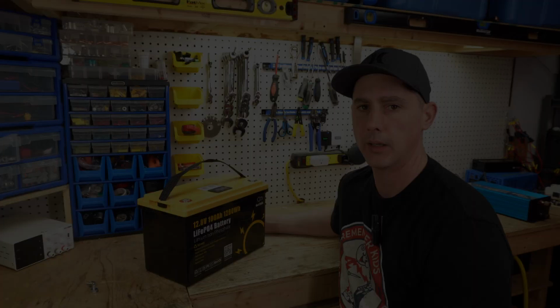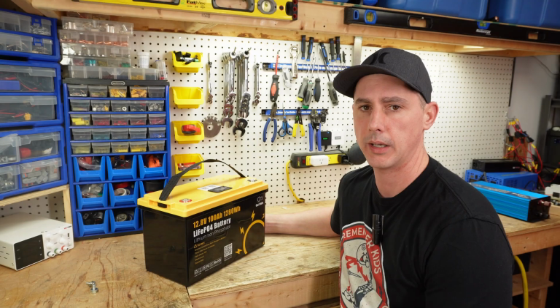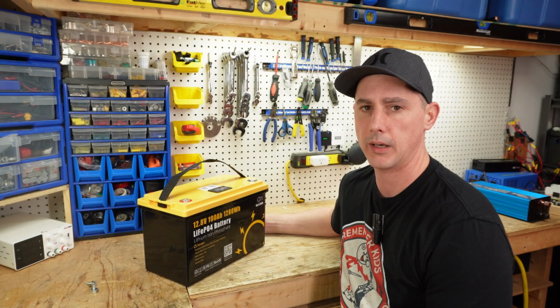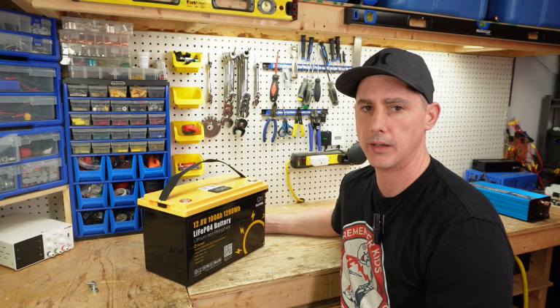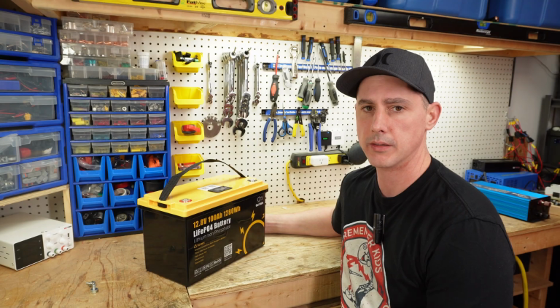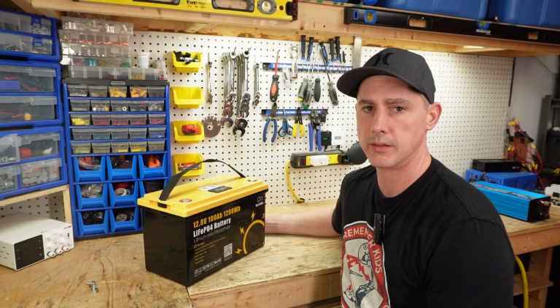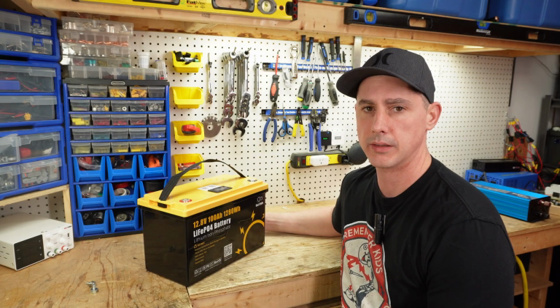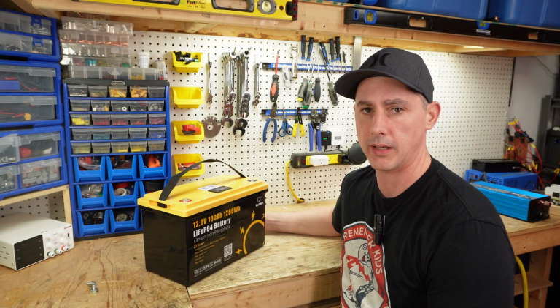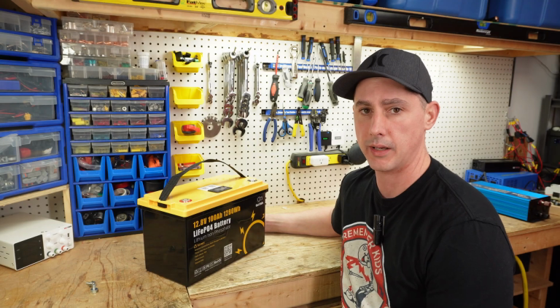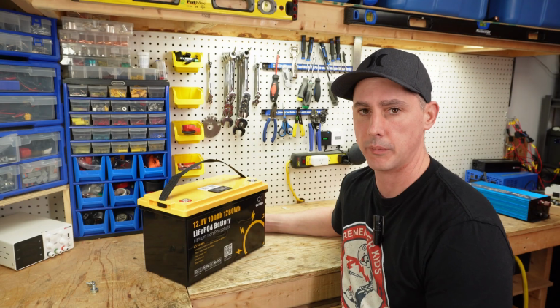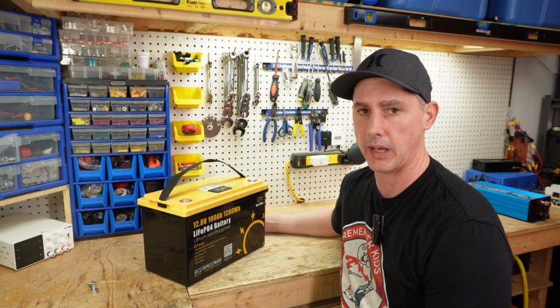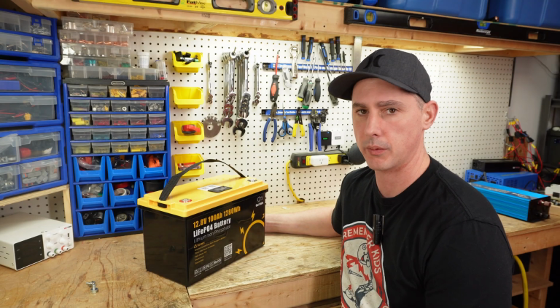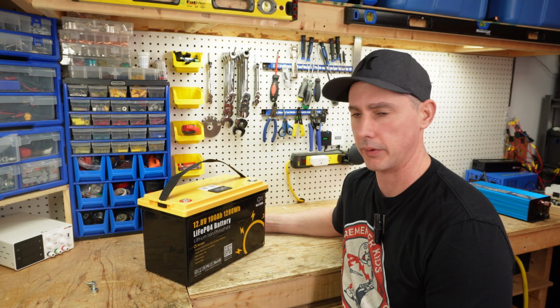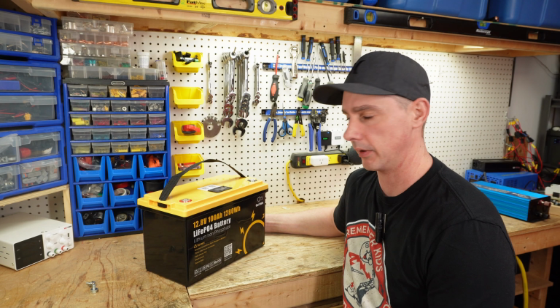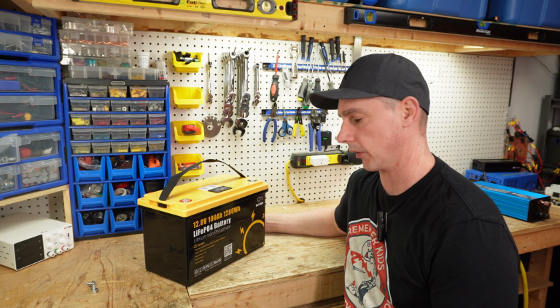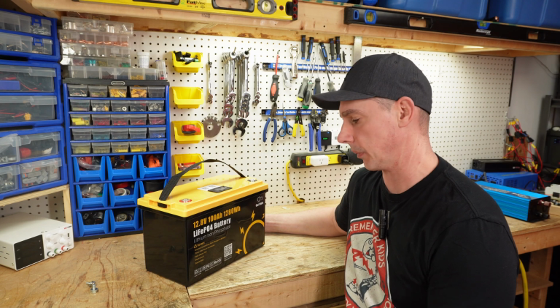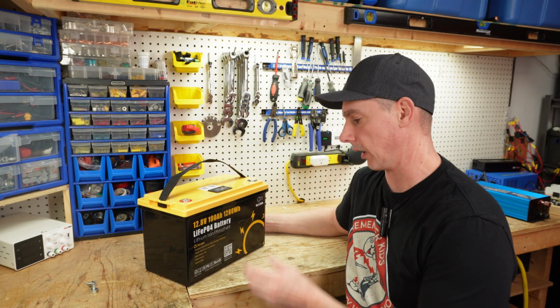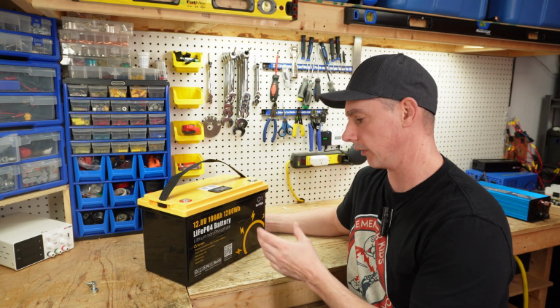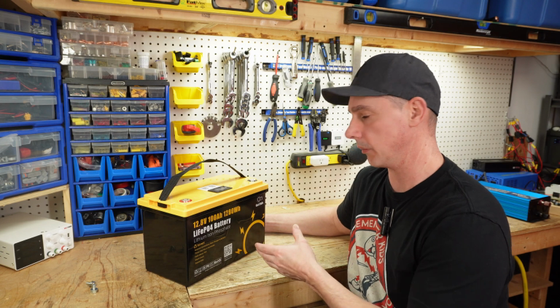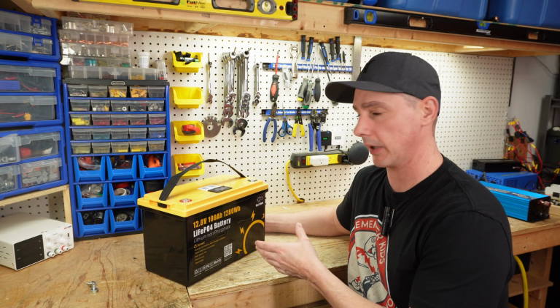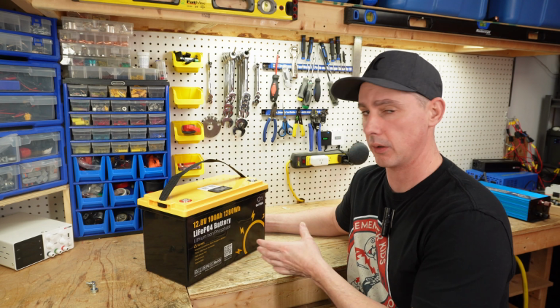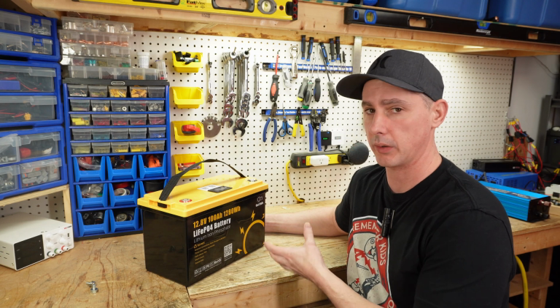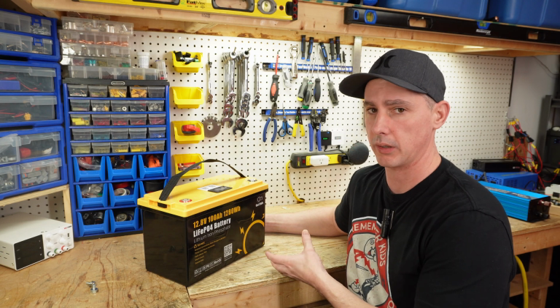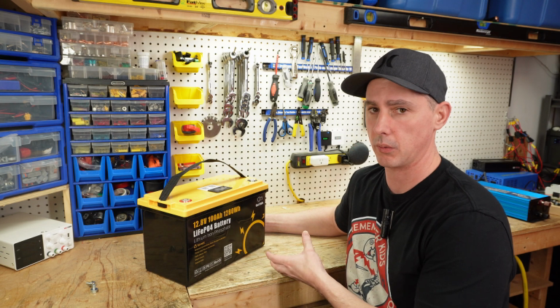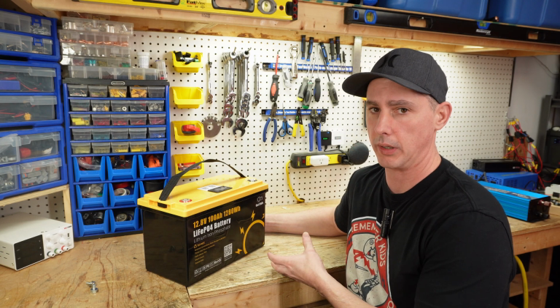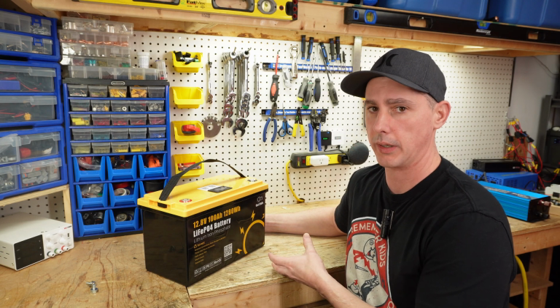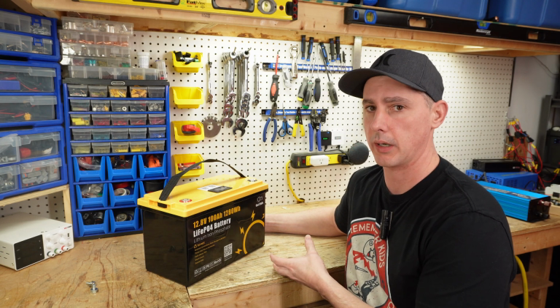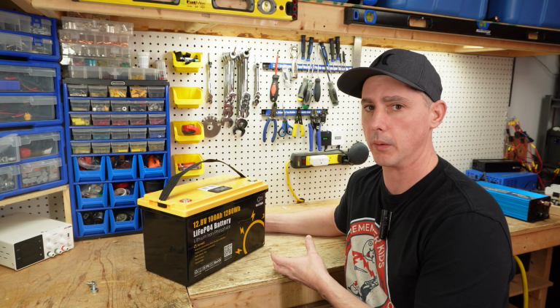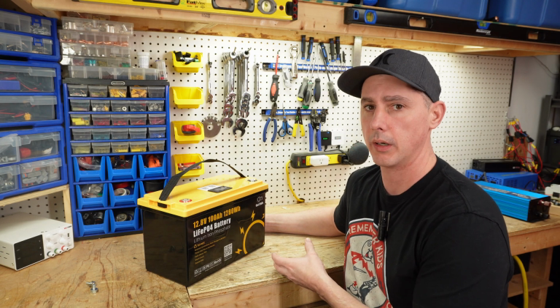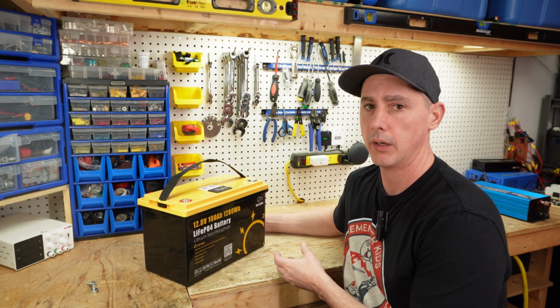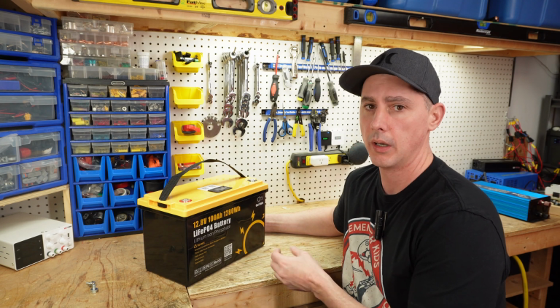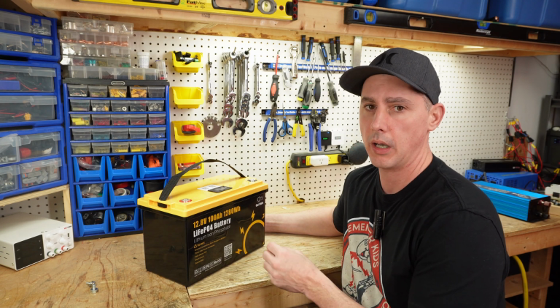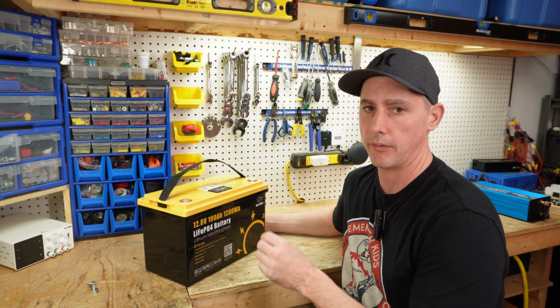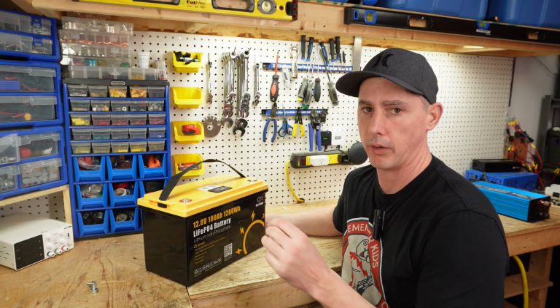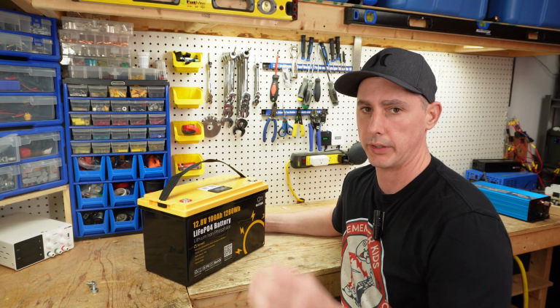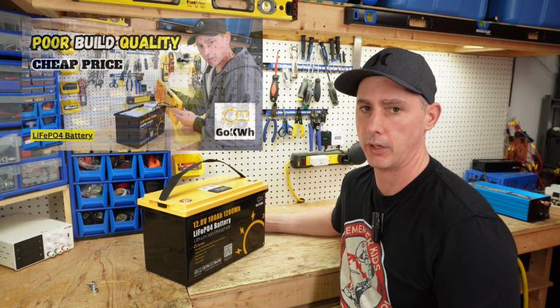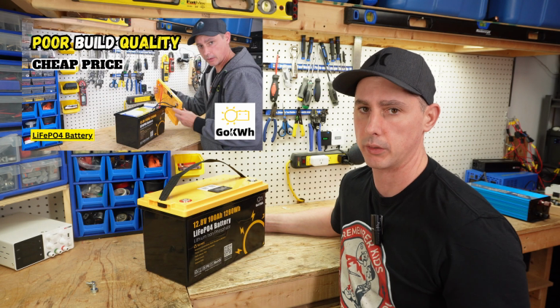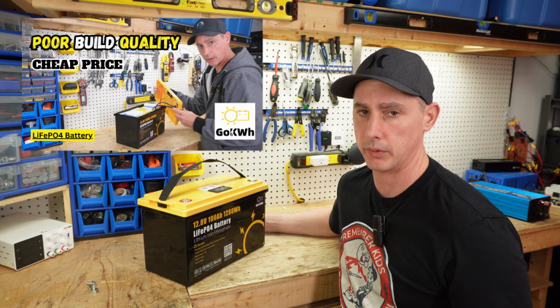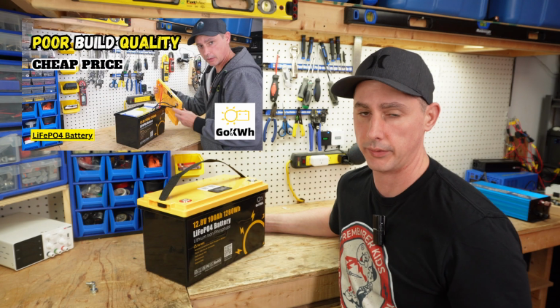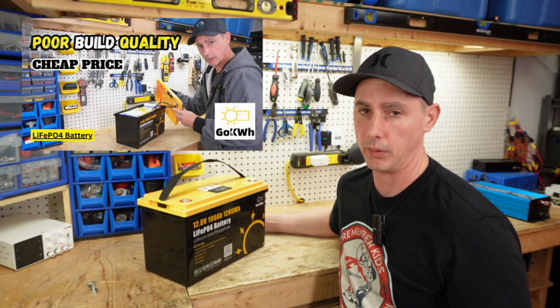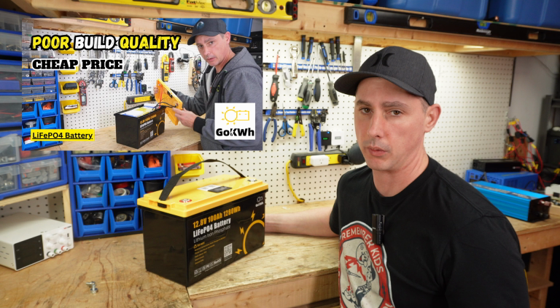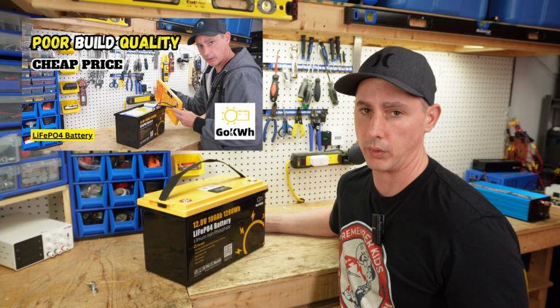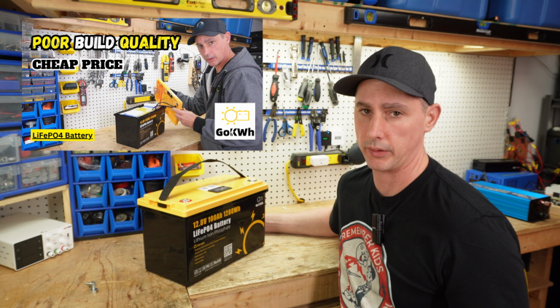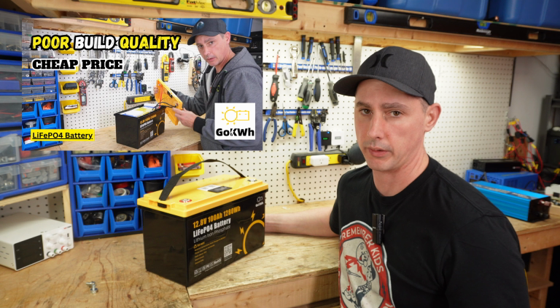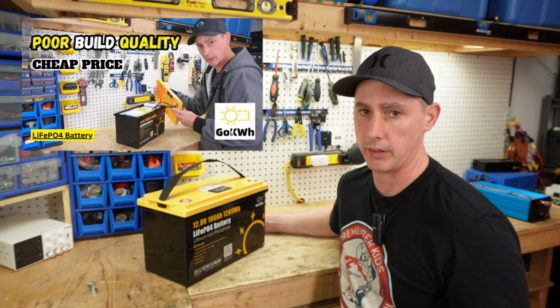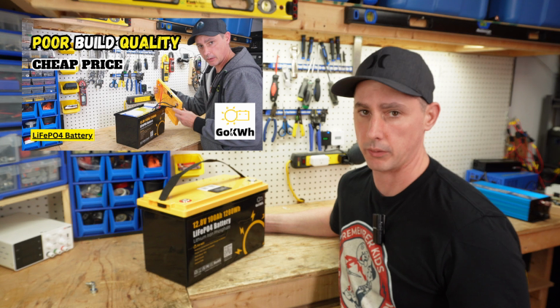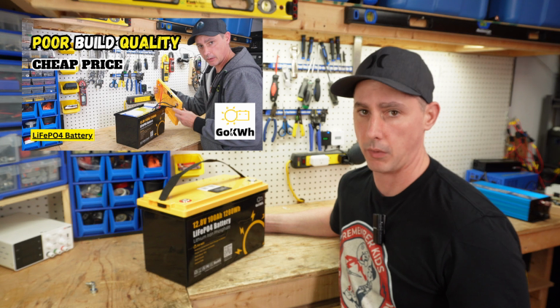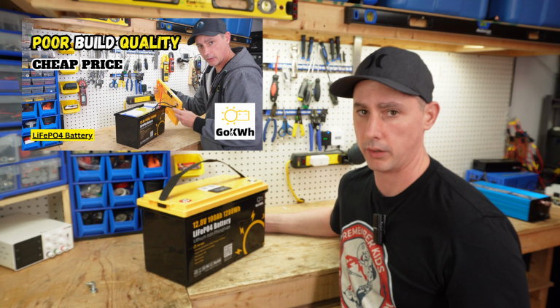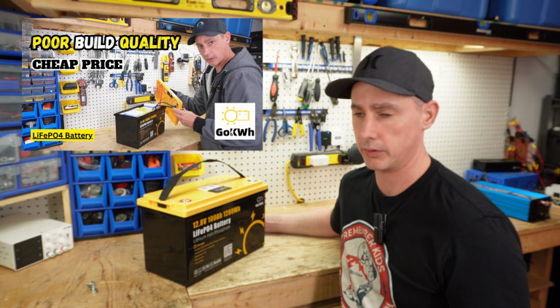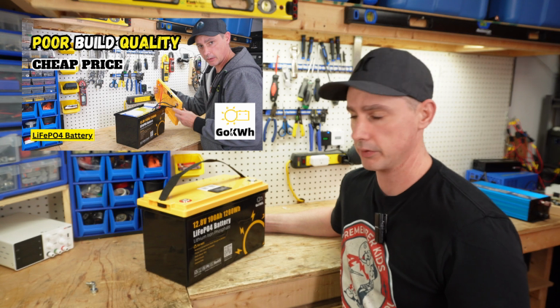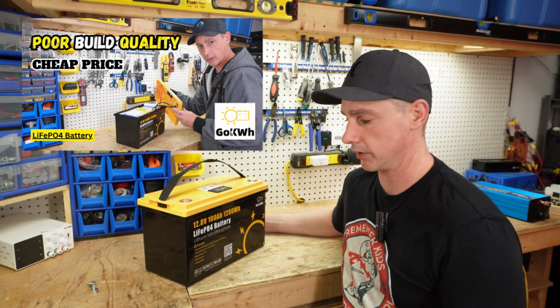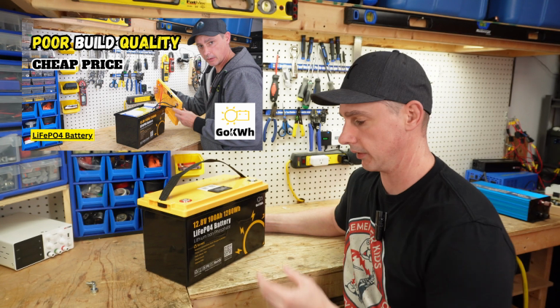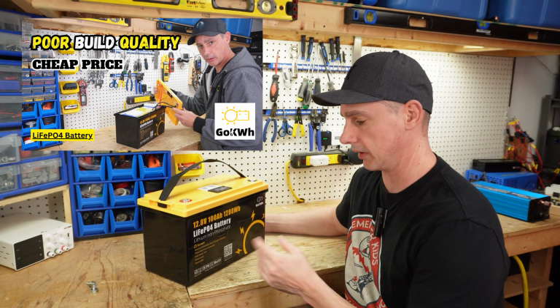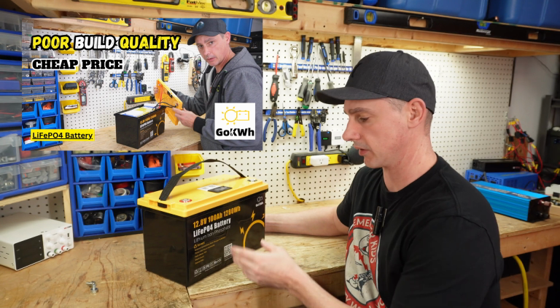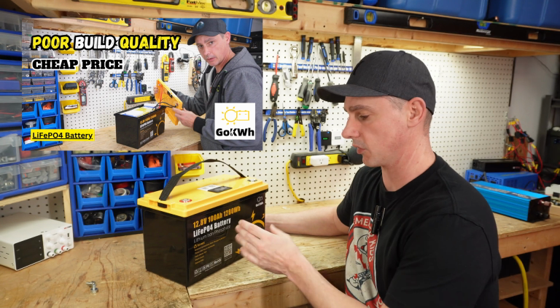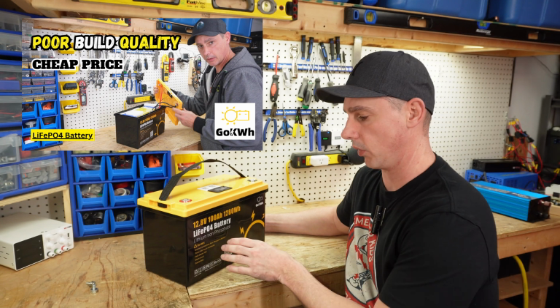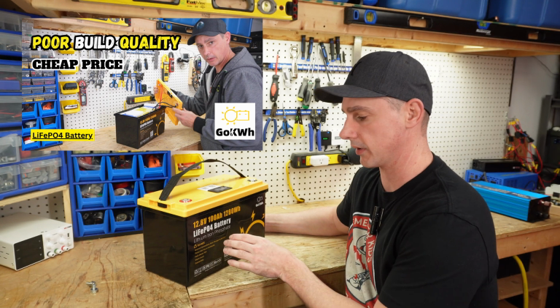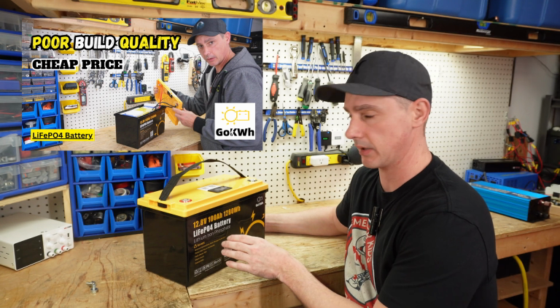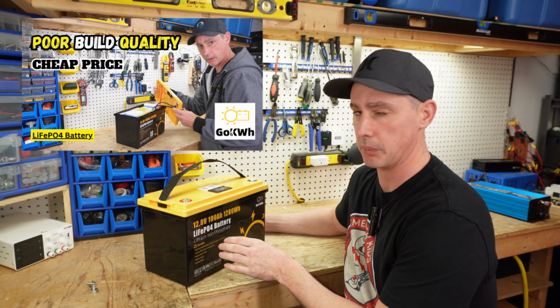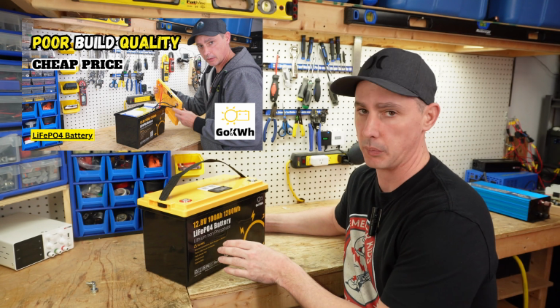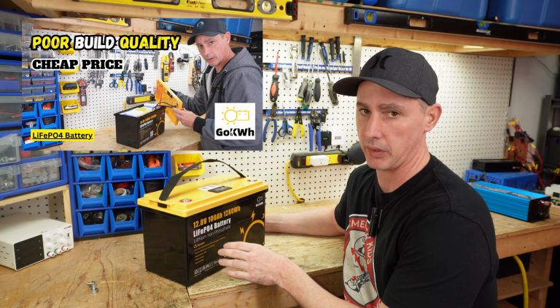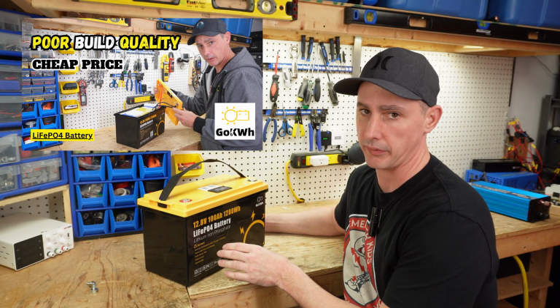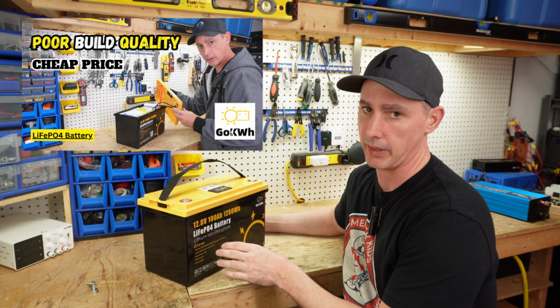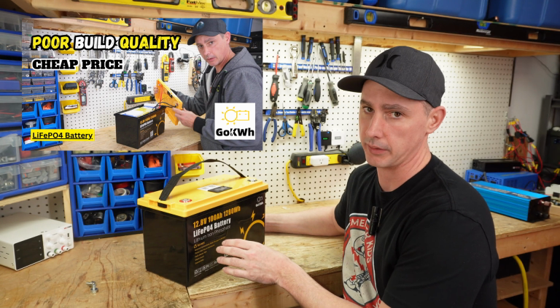Hey guys, today I'm back with another battery by Go Kilowatt Hour. I've already done a review on one of their other models, and this is one step above that.